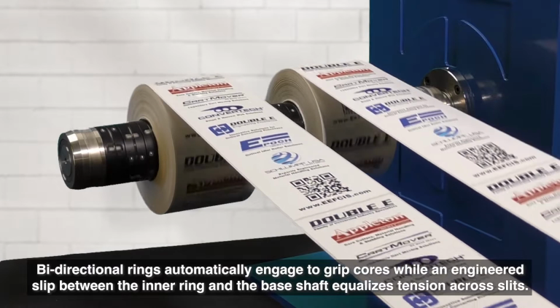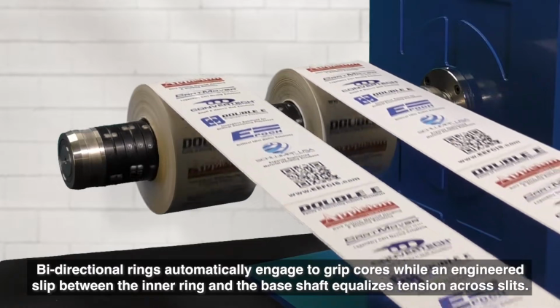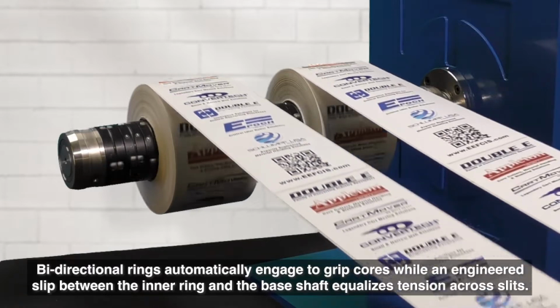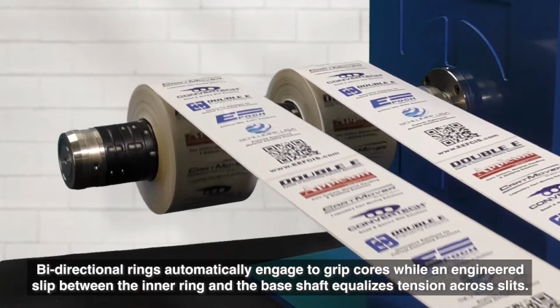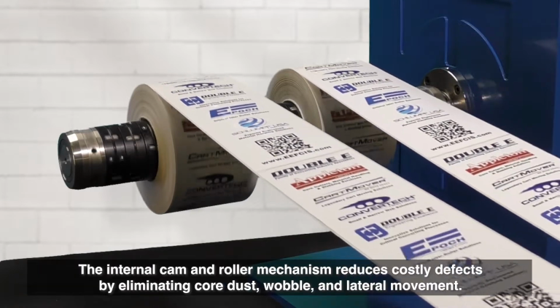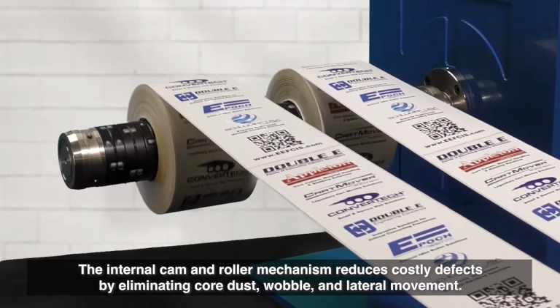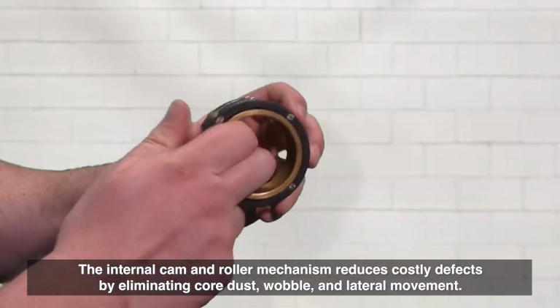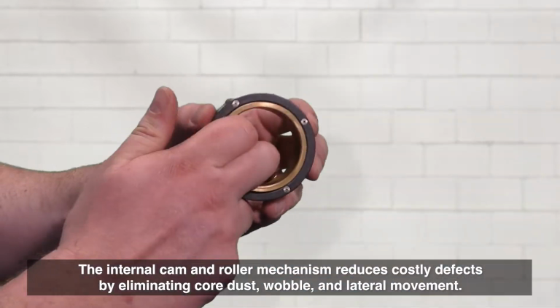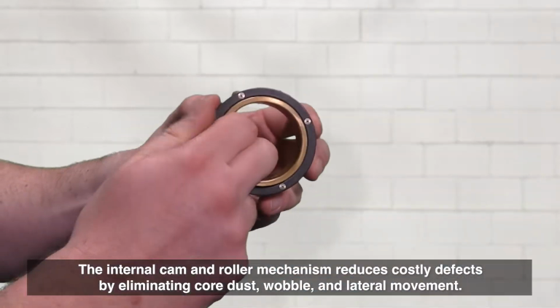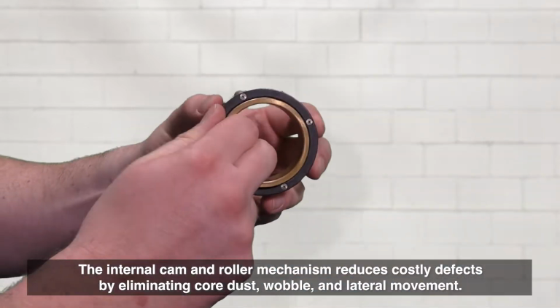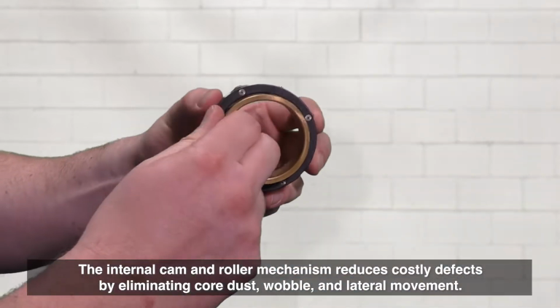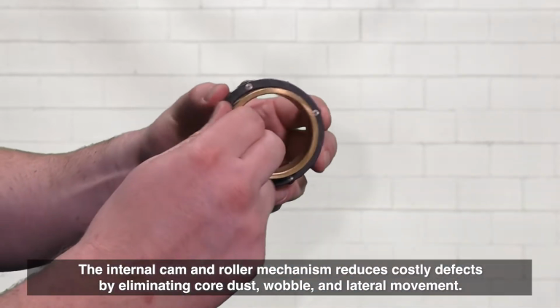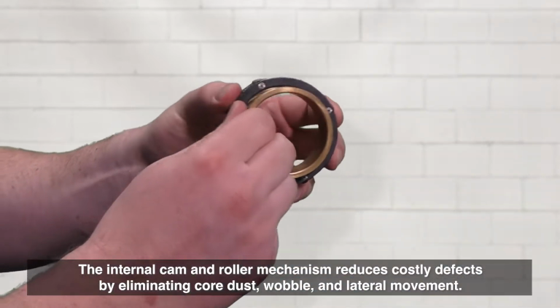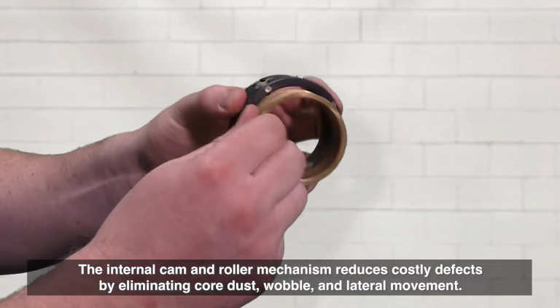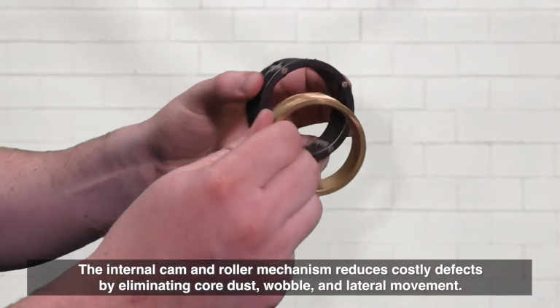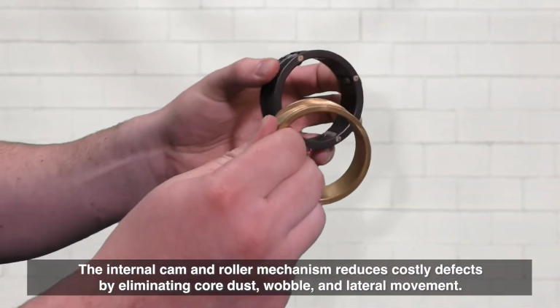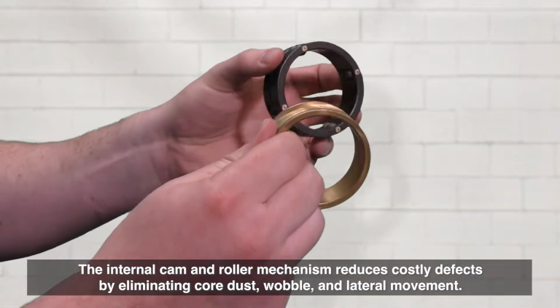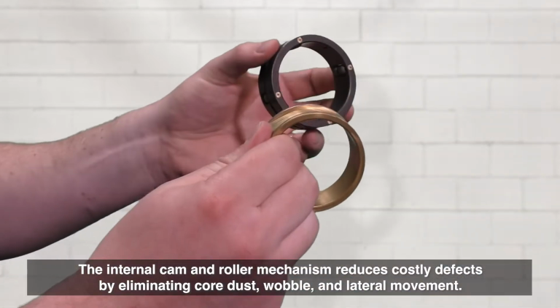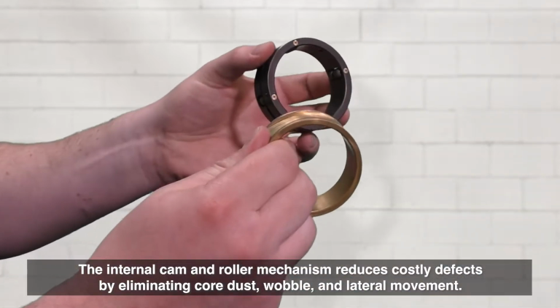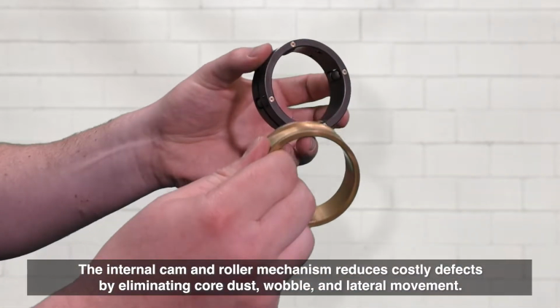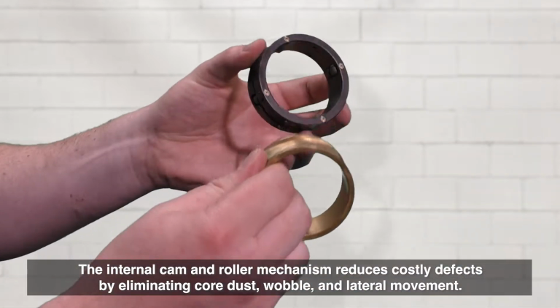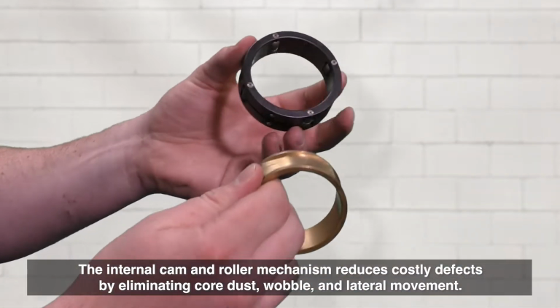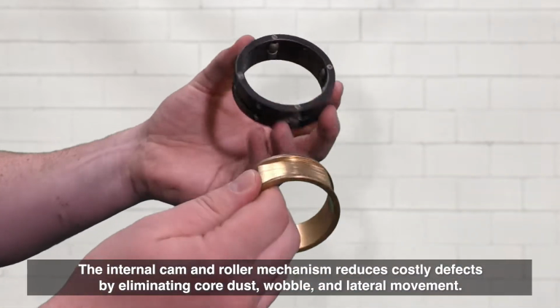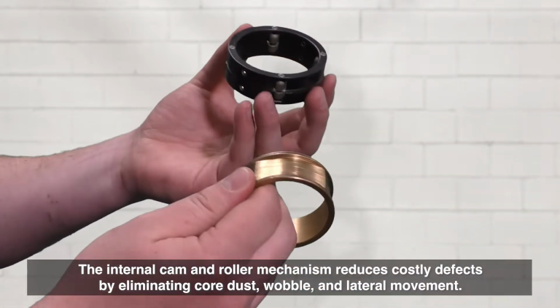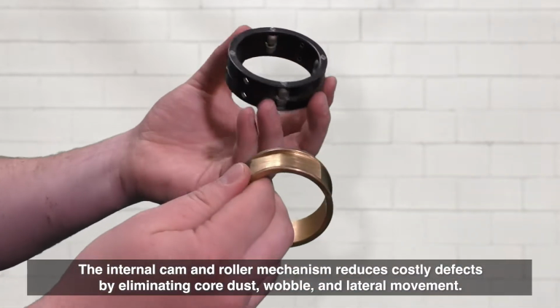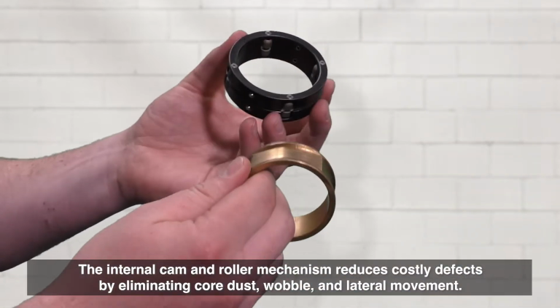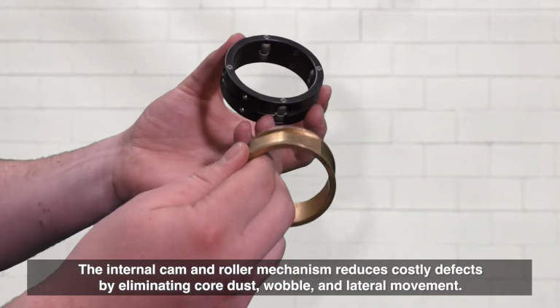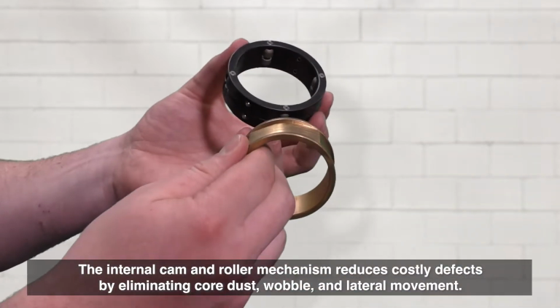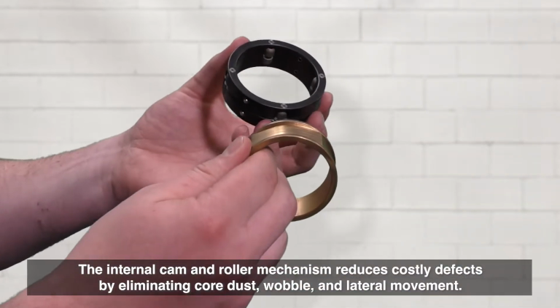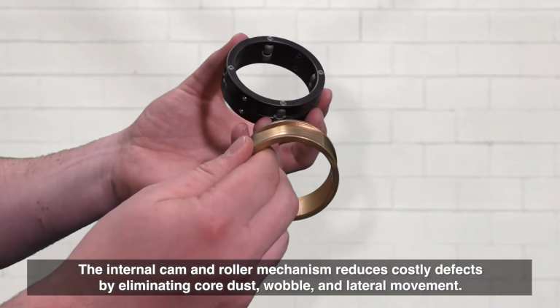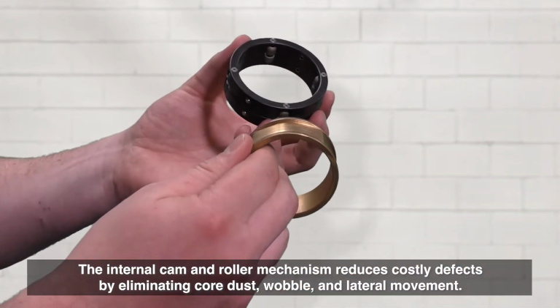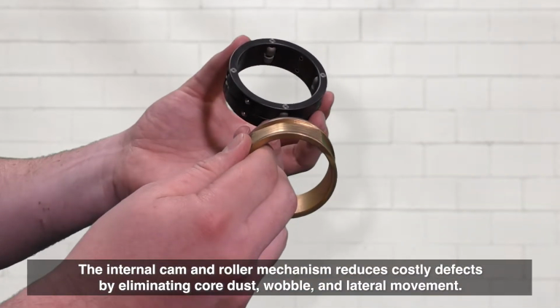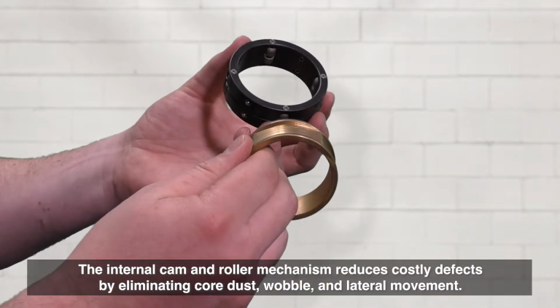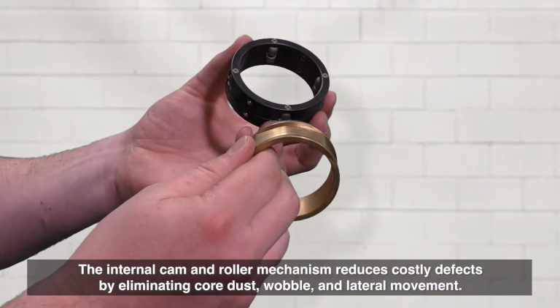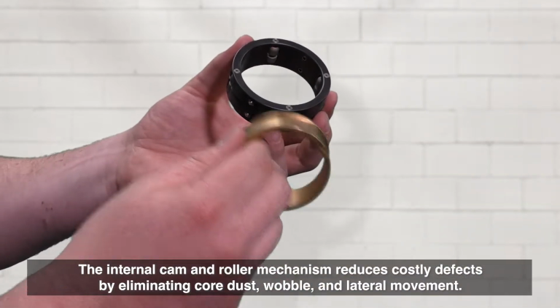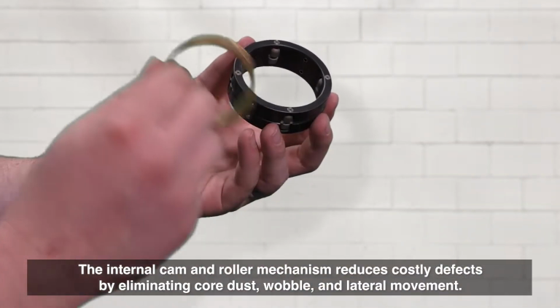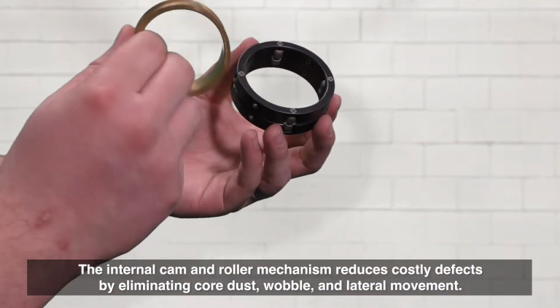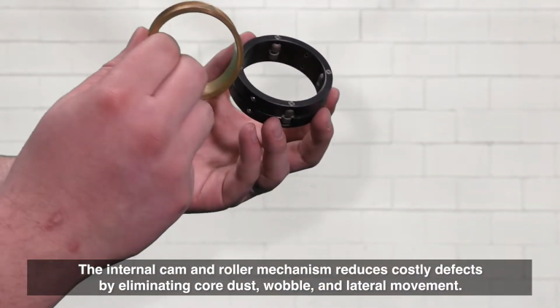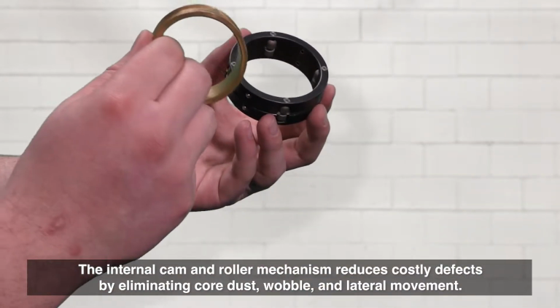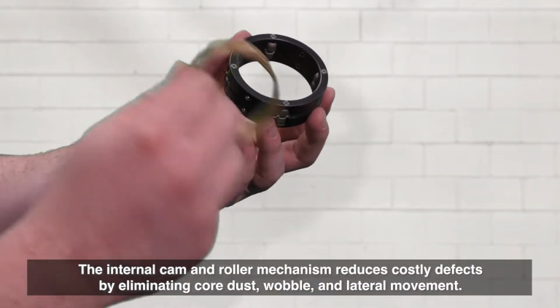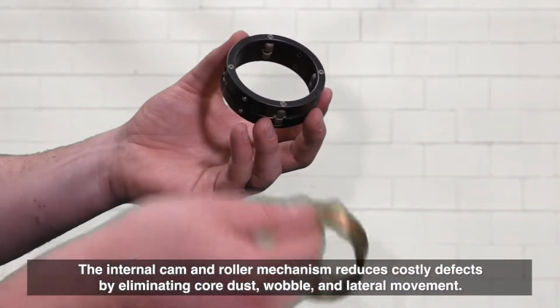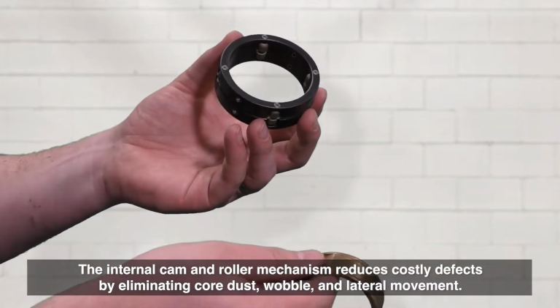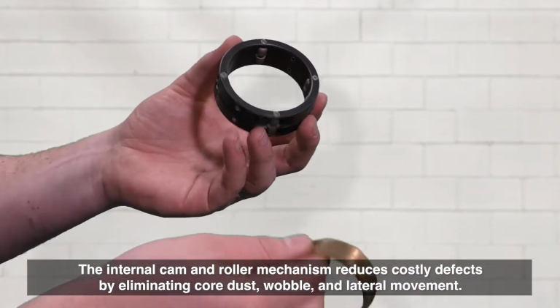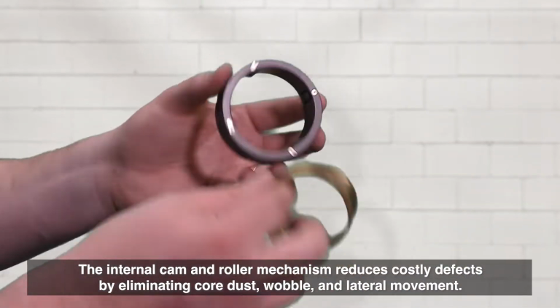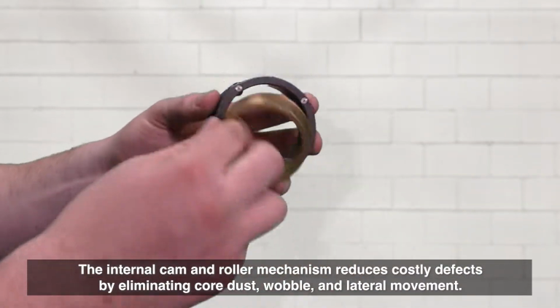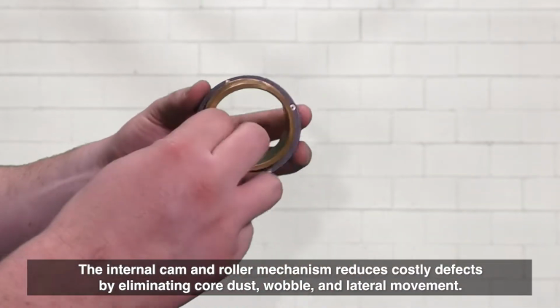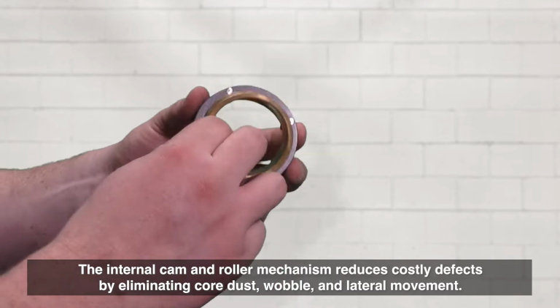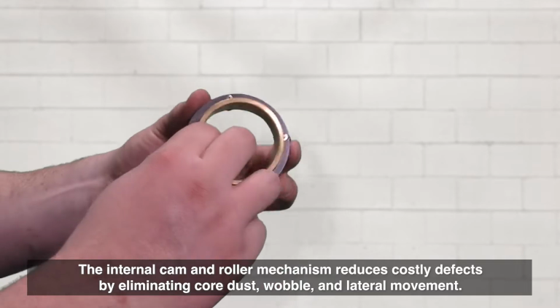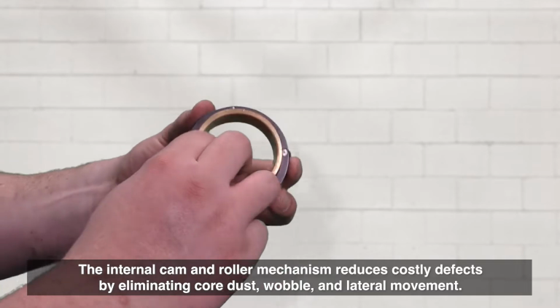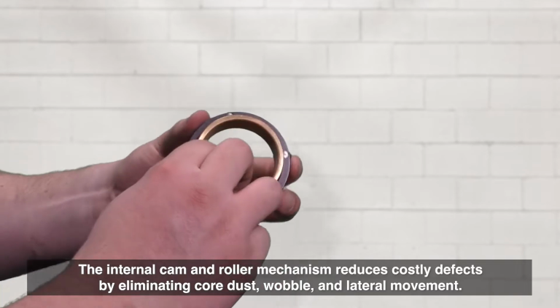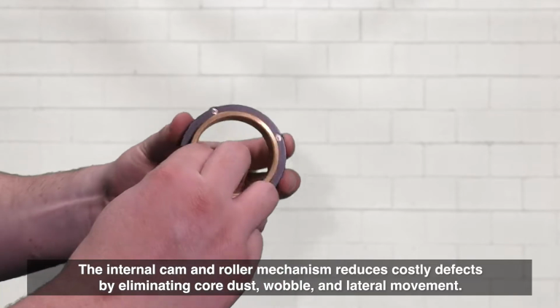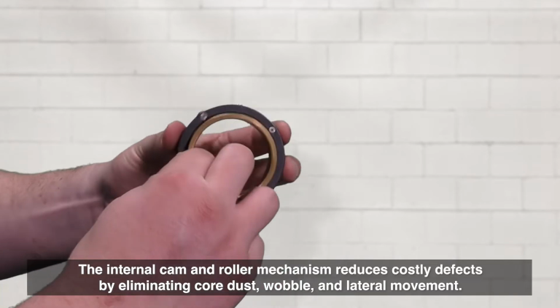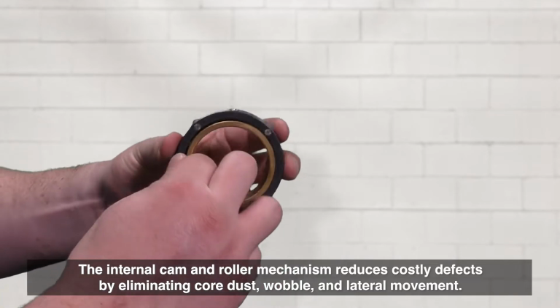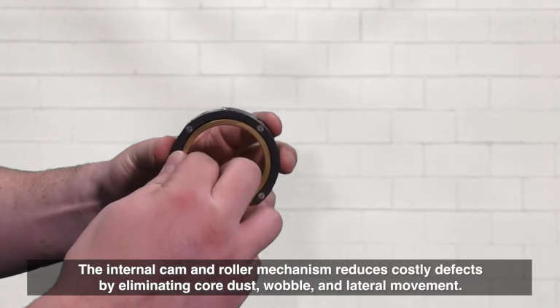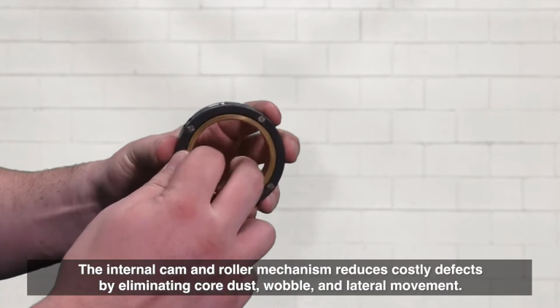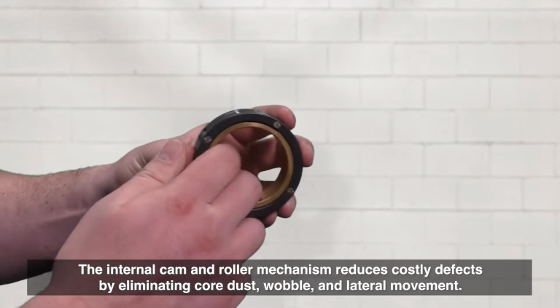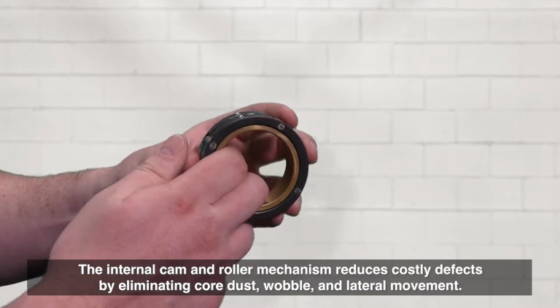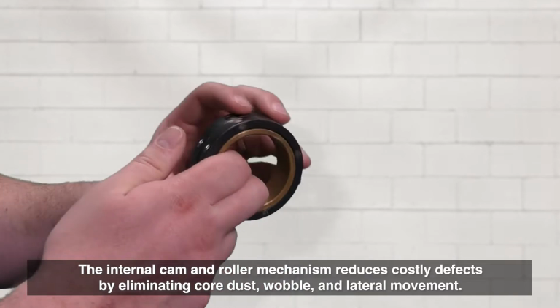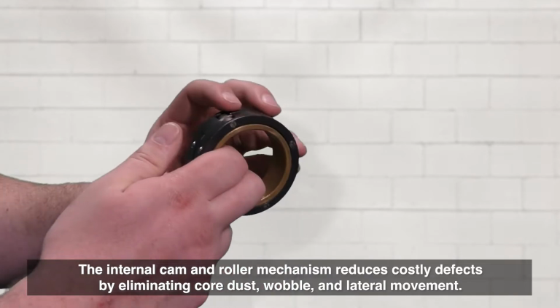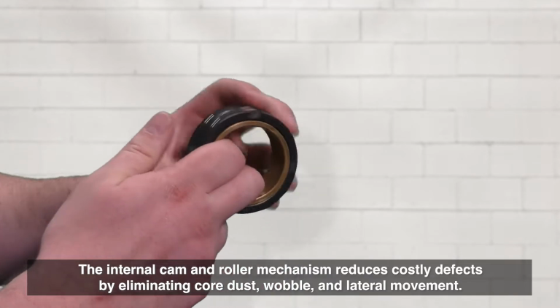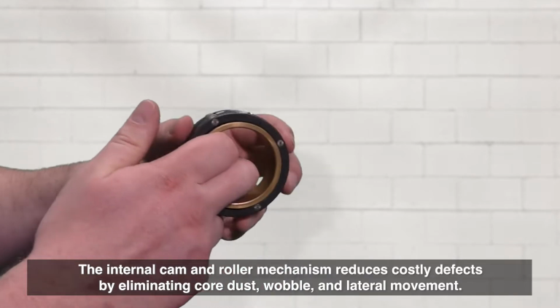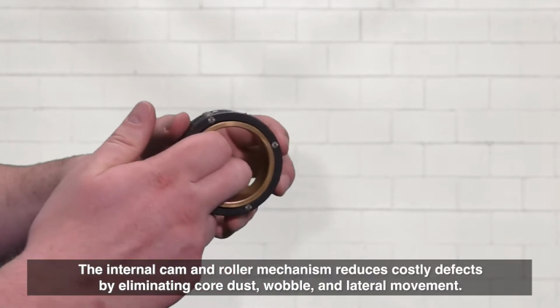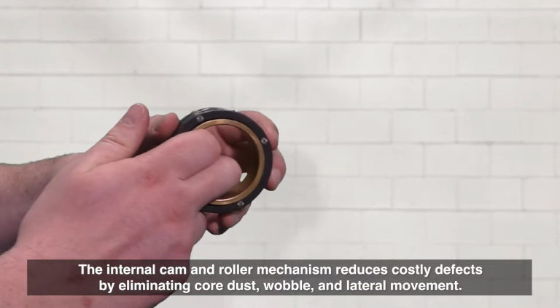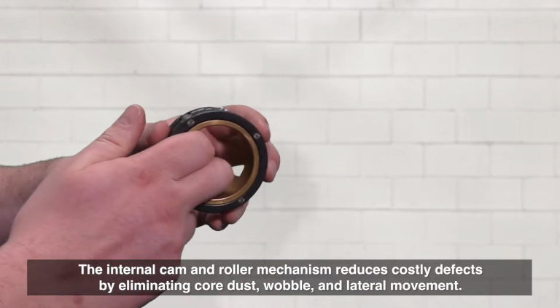The internal cam and roller mechanism reduces costly defects by eliminating core dust, wobble, and lateral movement.